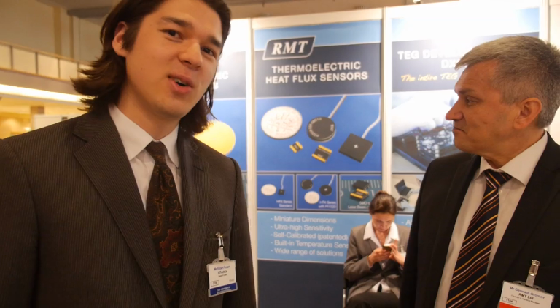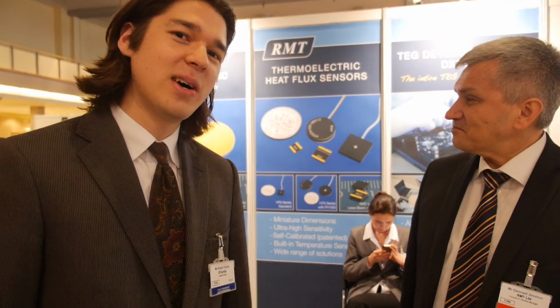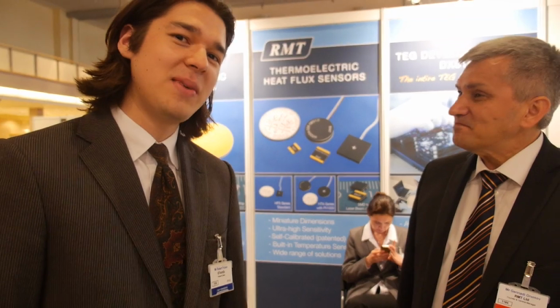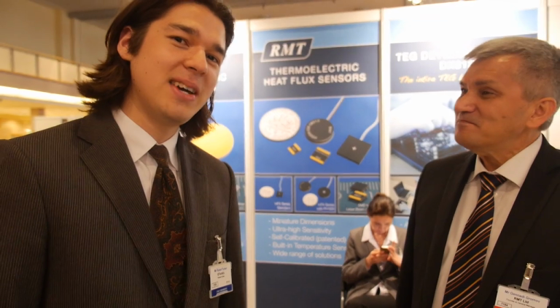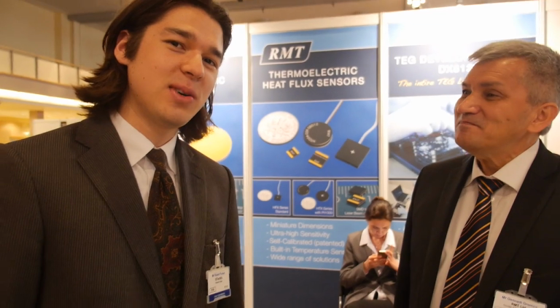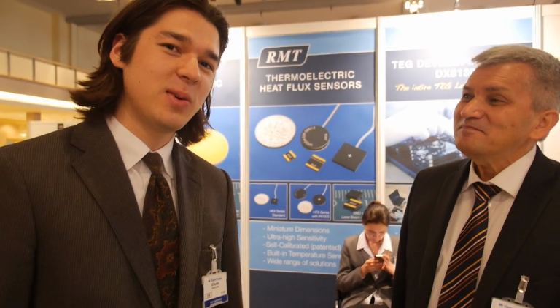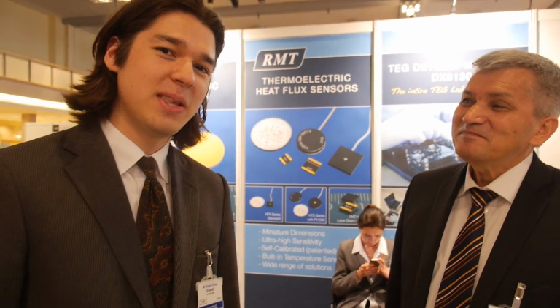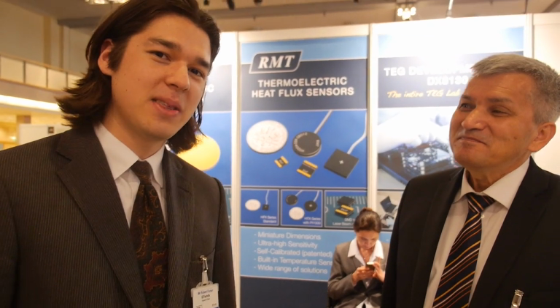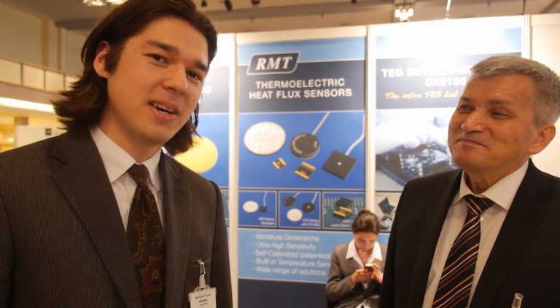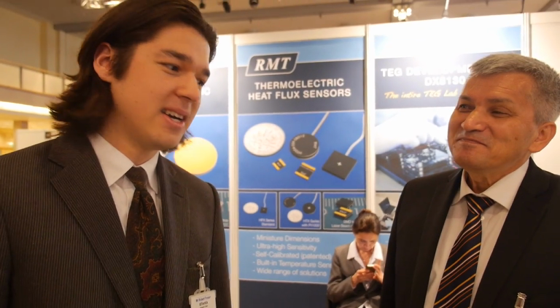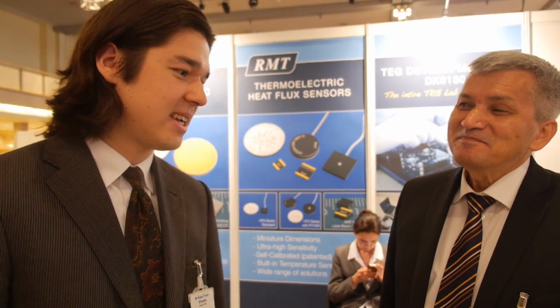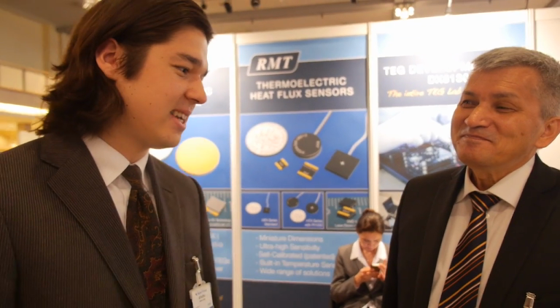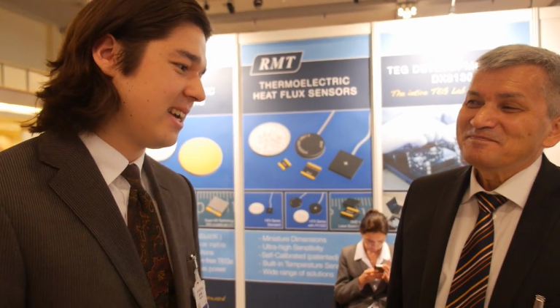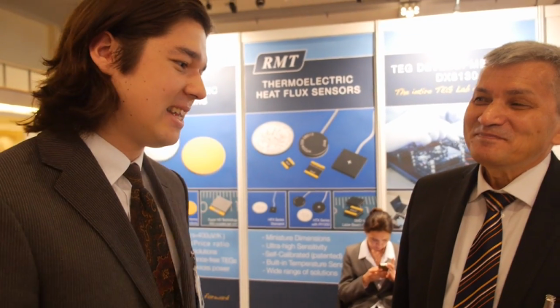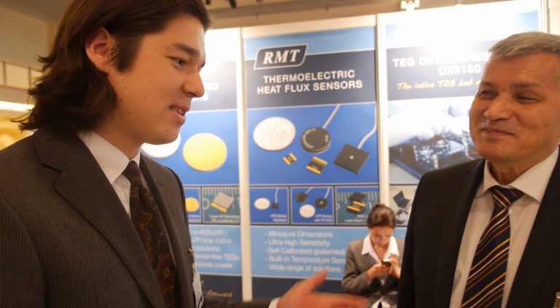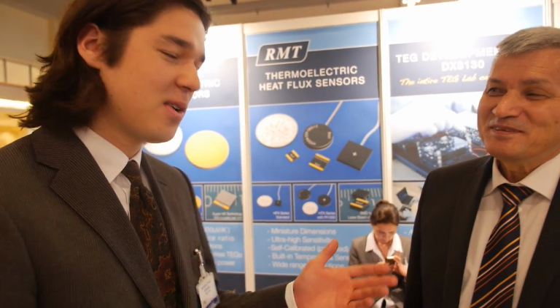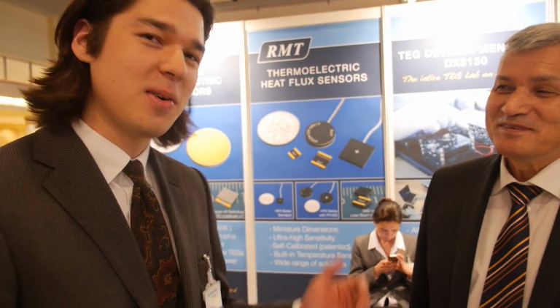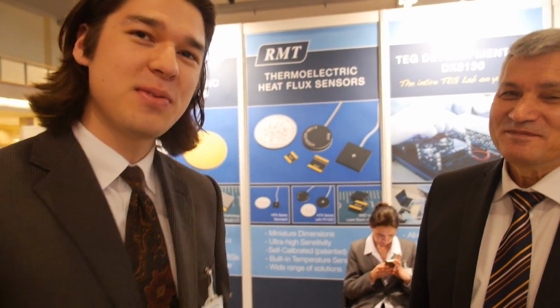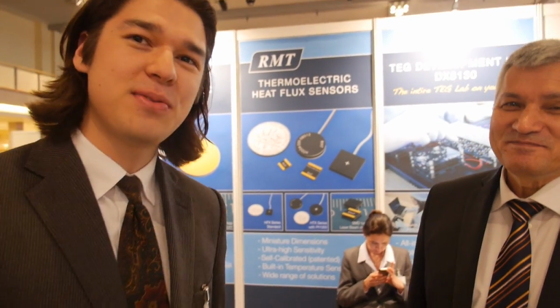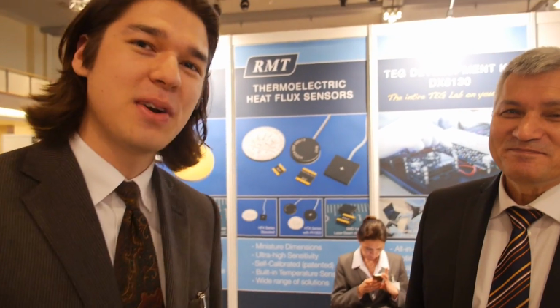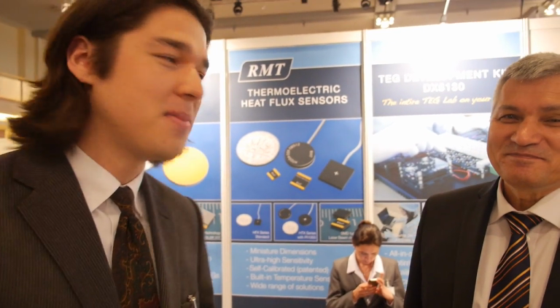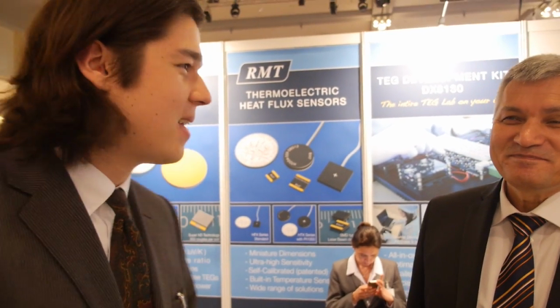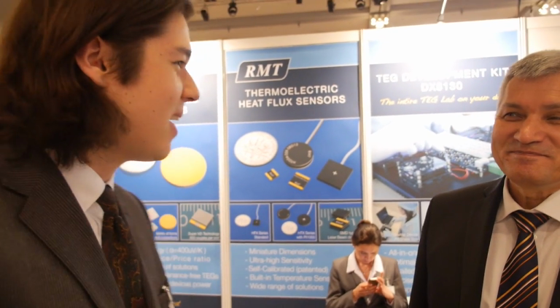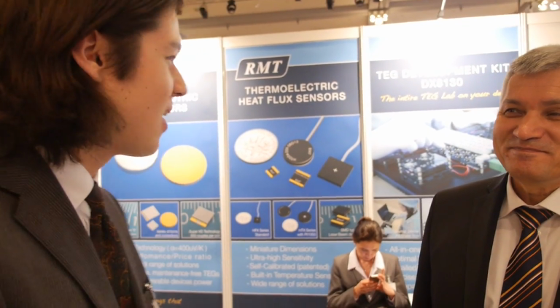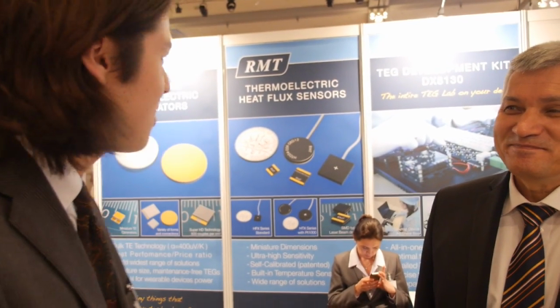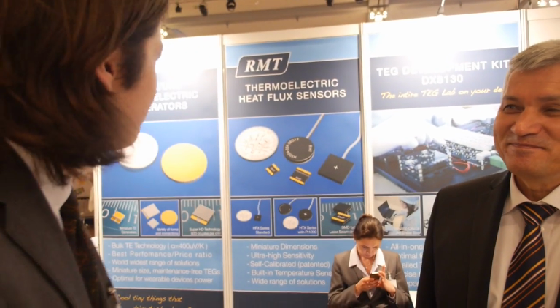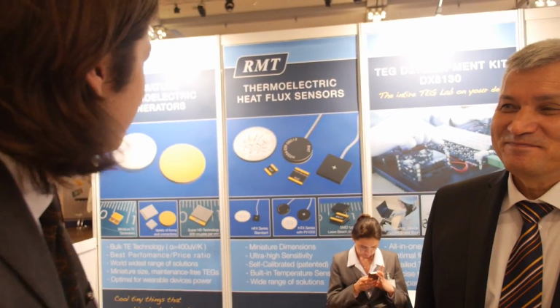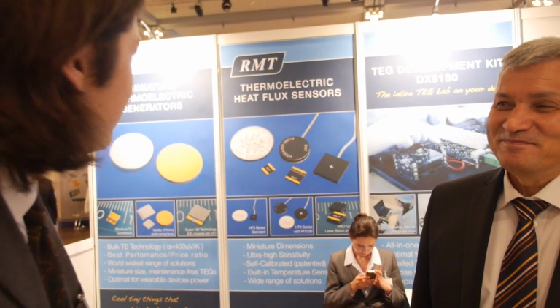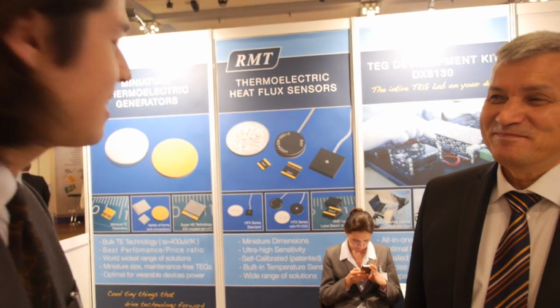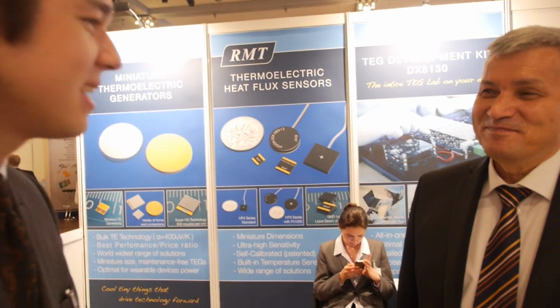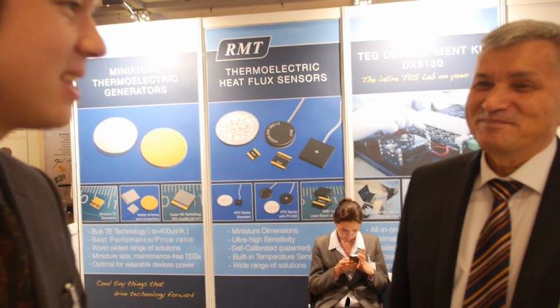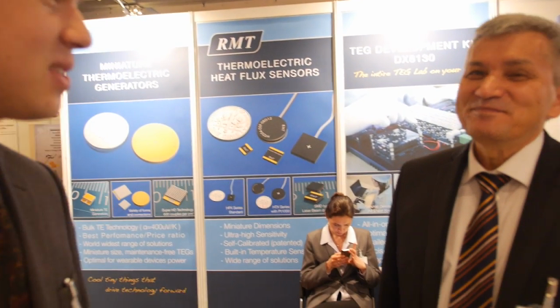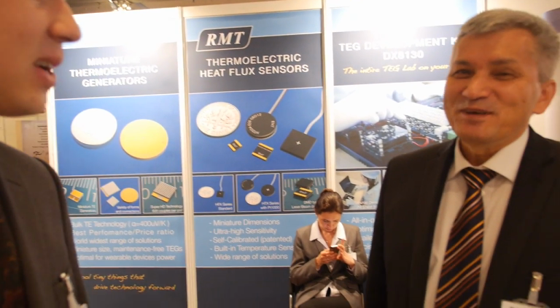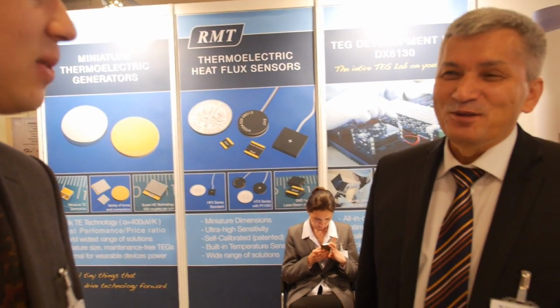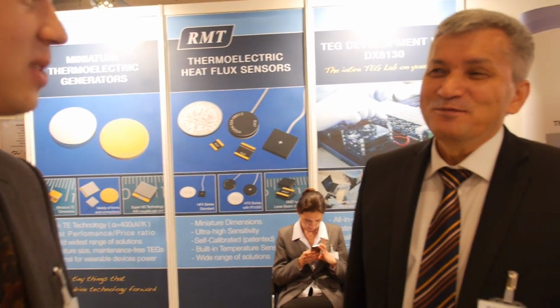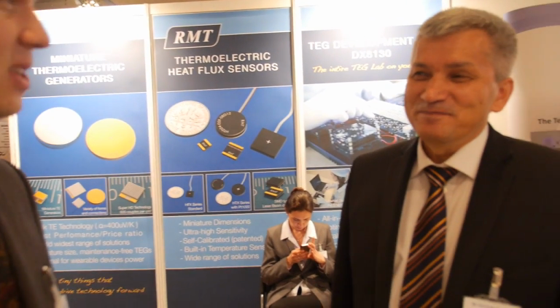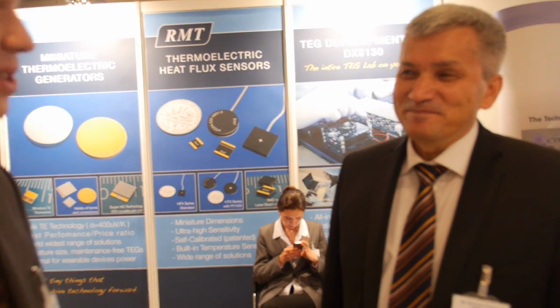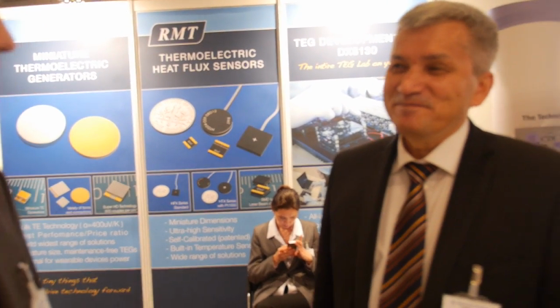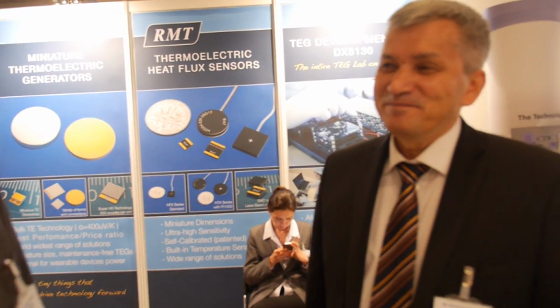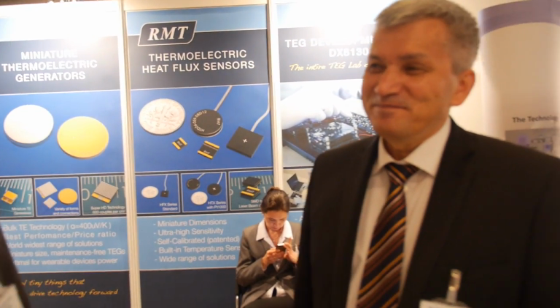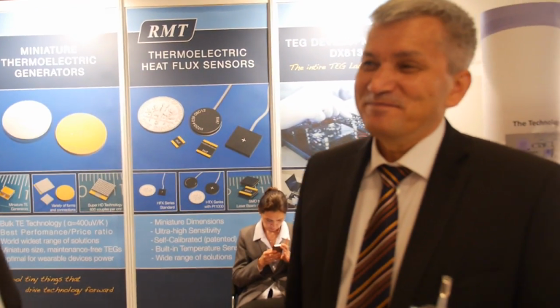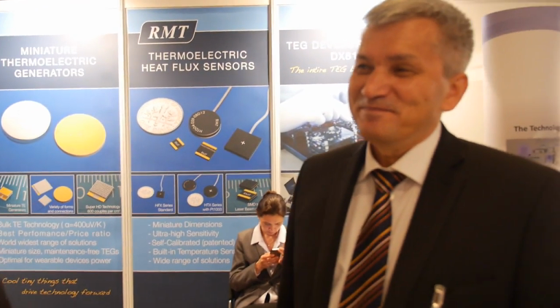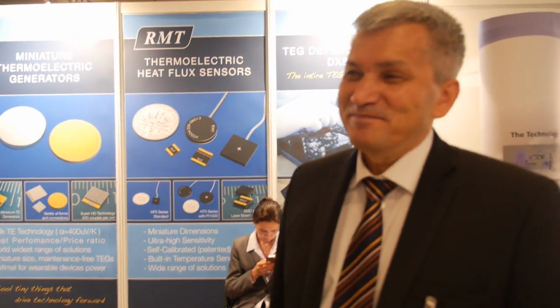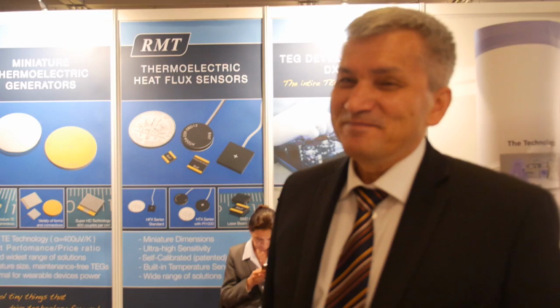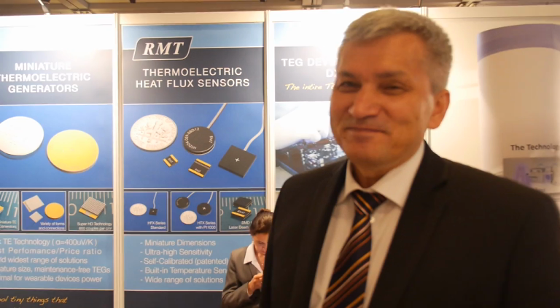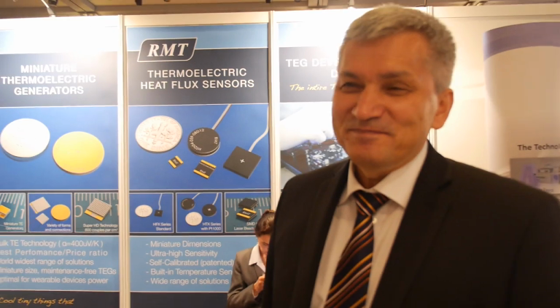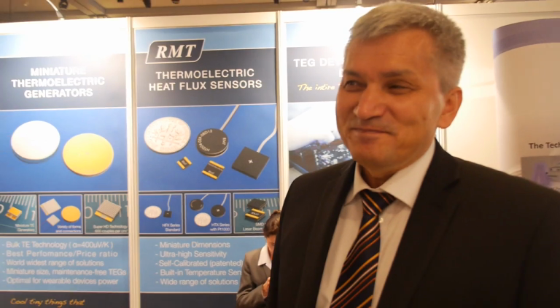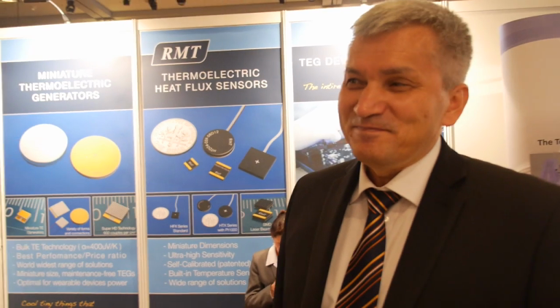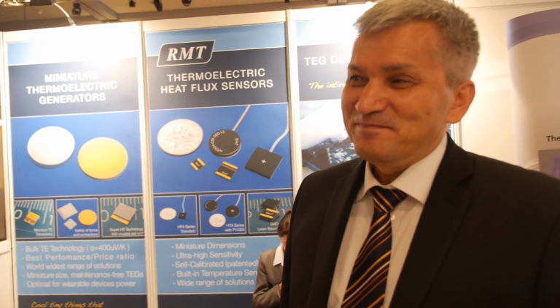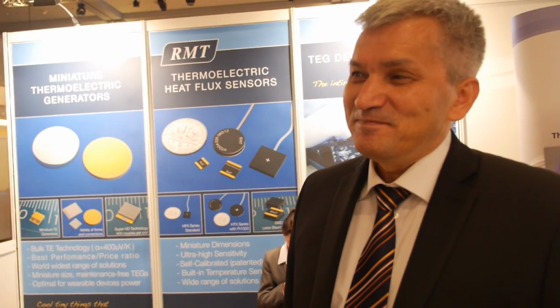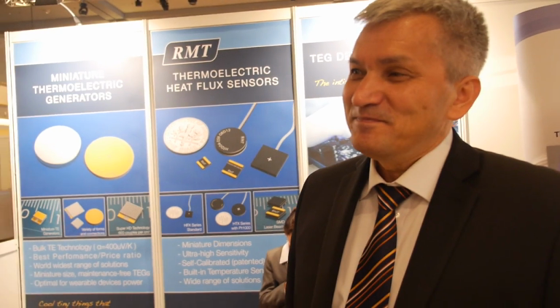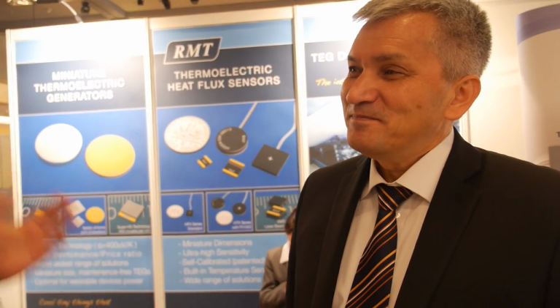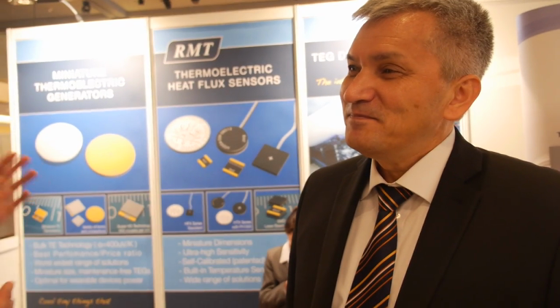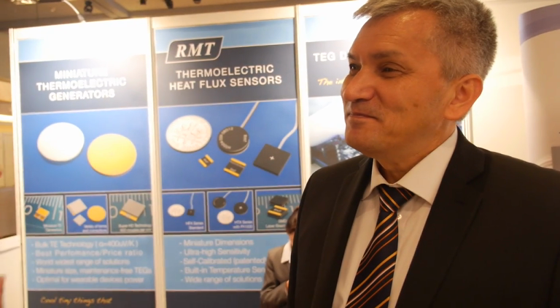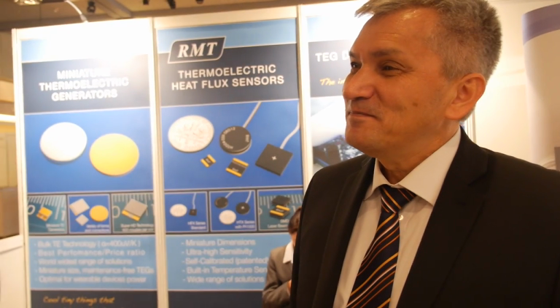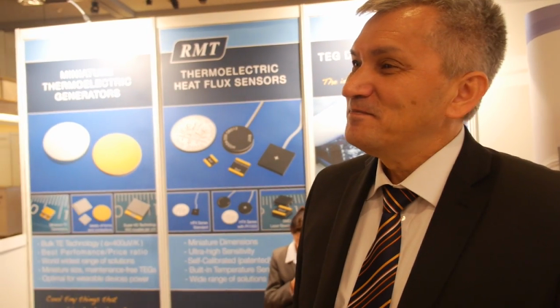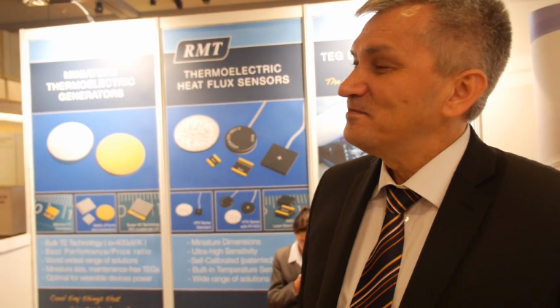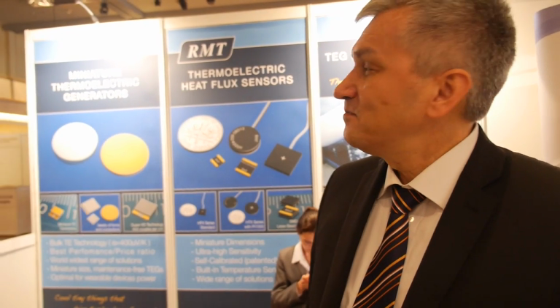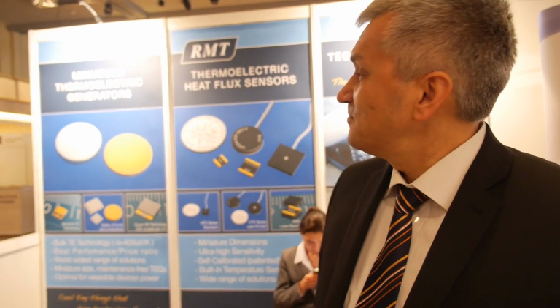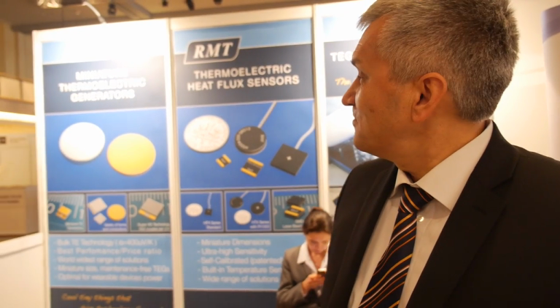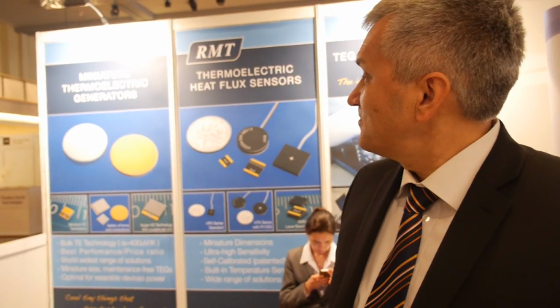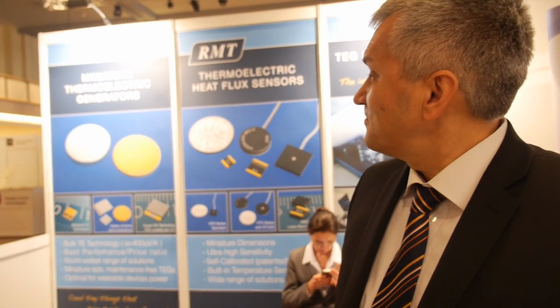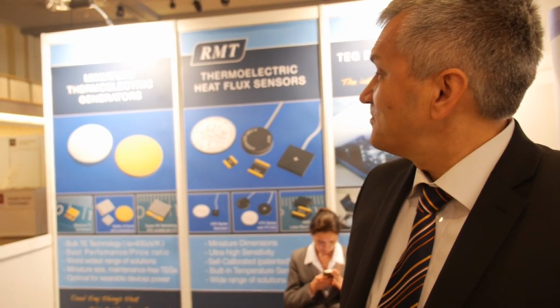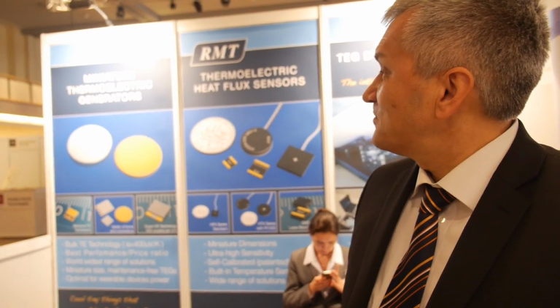Hello, I'm here with Gennady Gromov from RMT. I want to ask you, Mr. Gromov, what is it that you are doing at RMT?